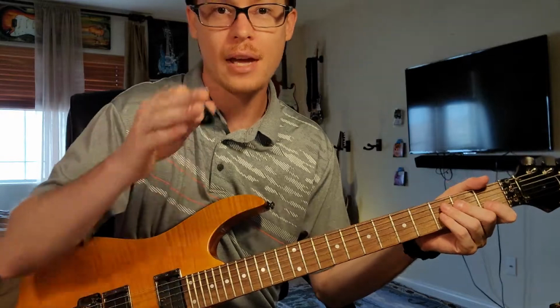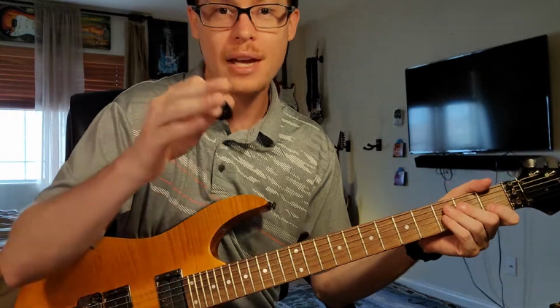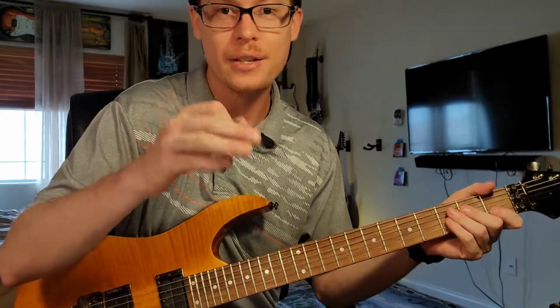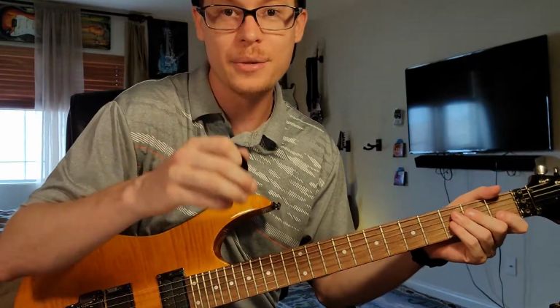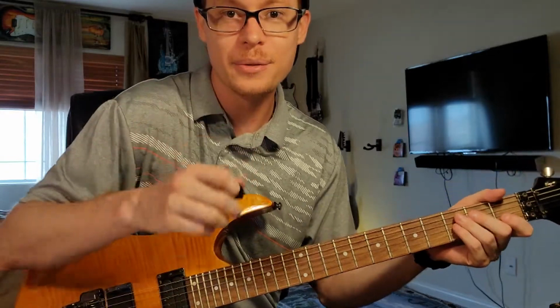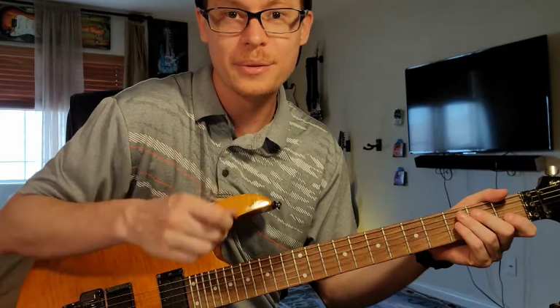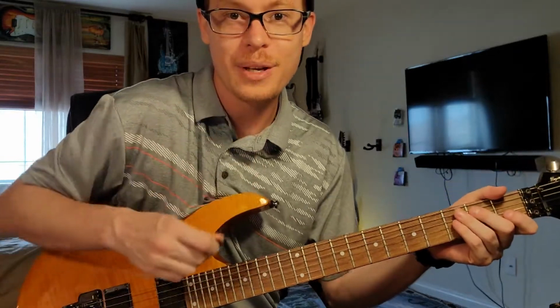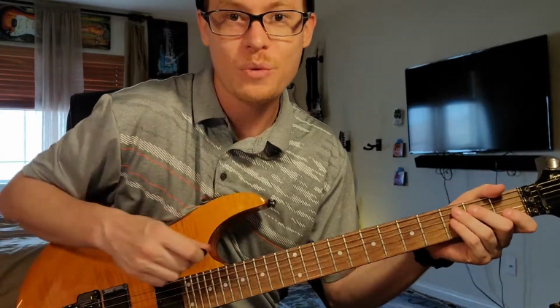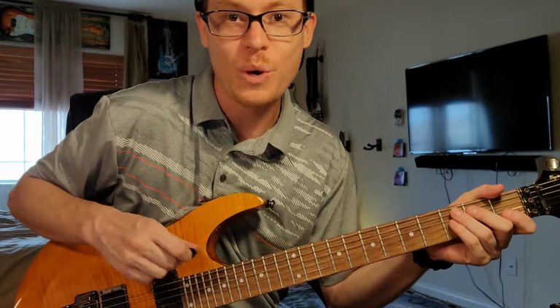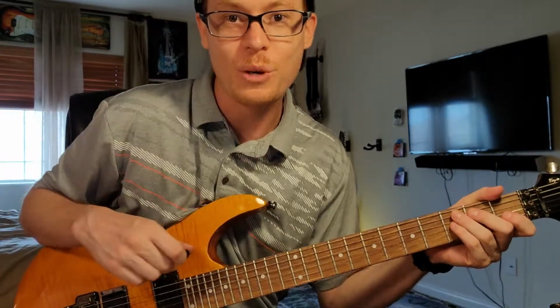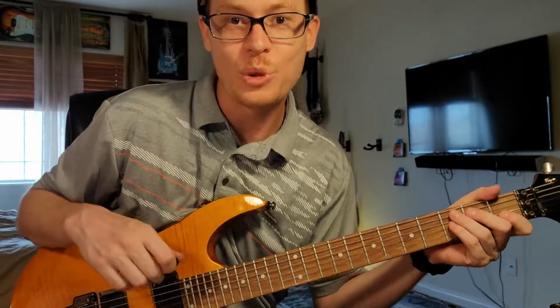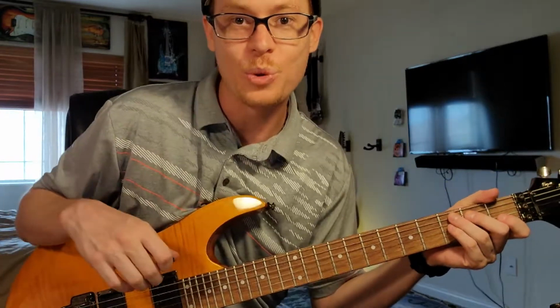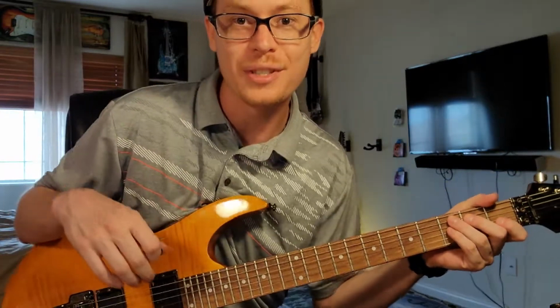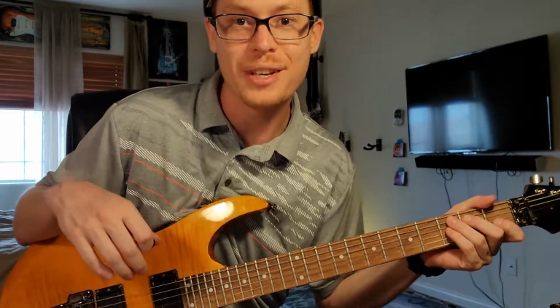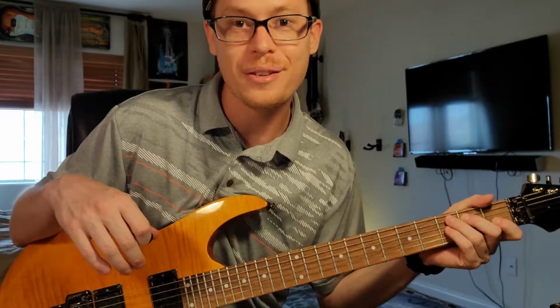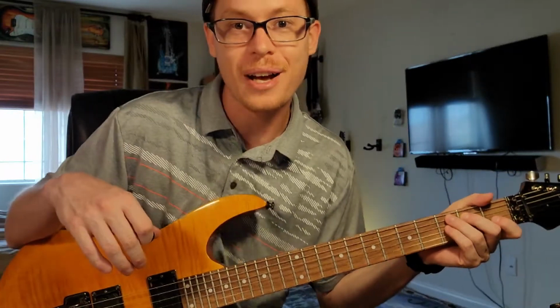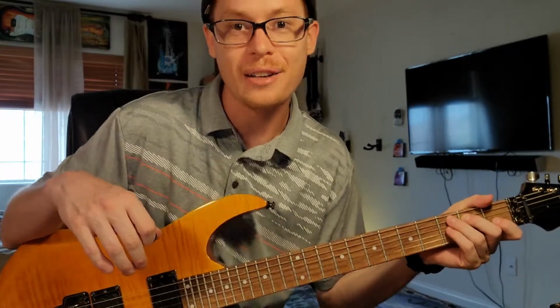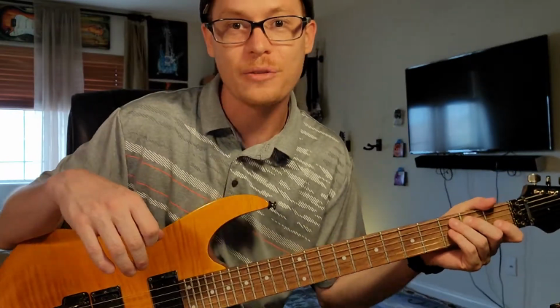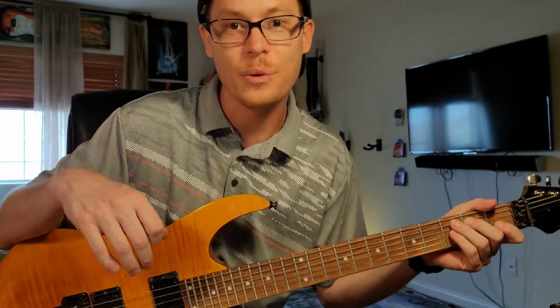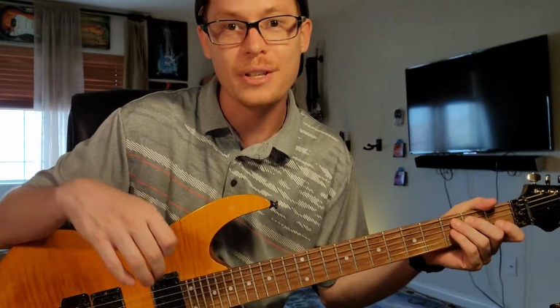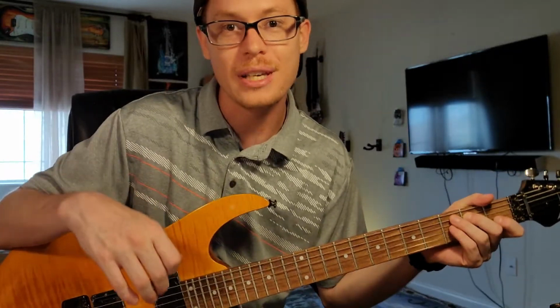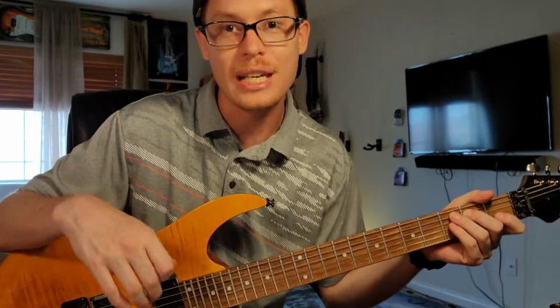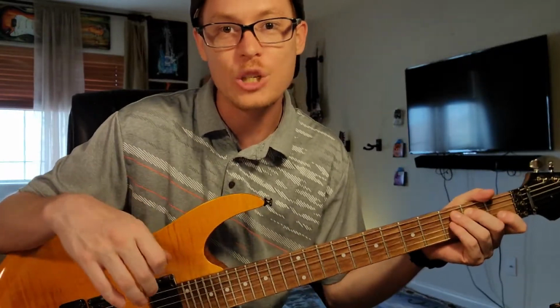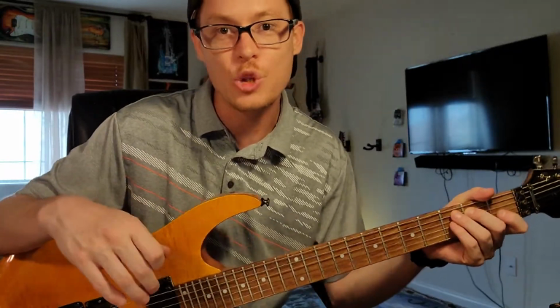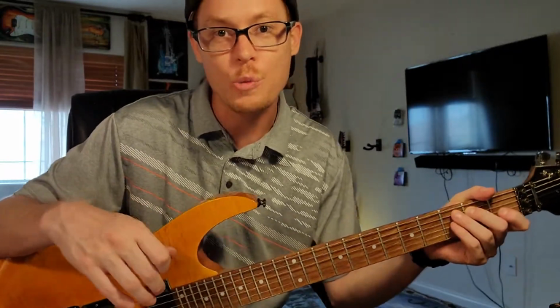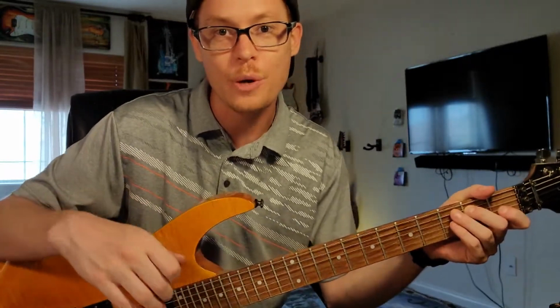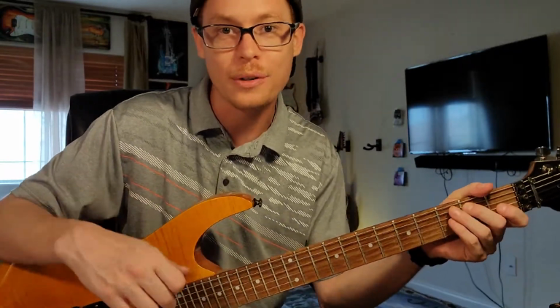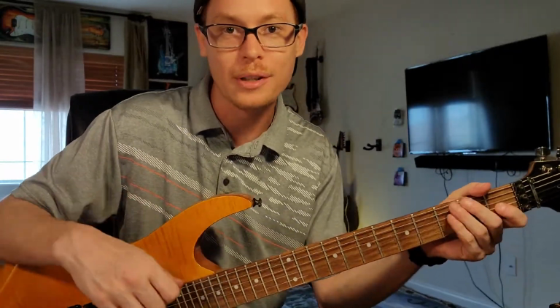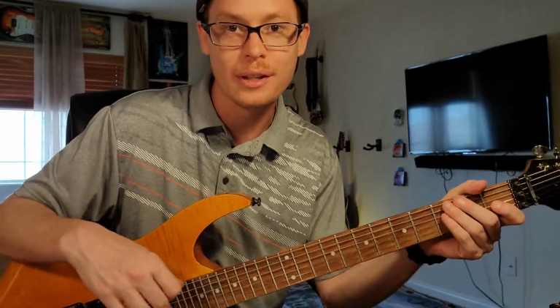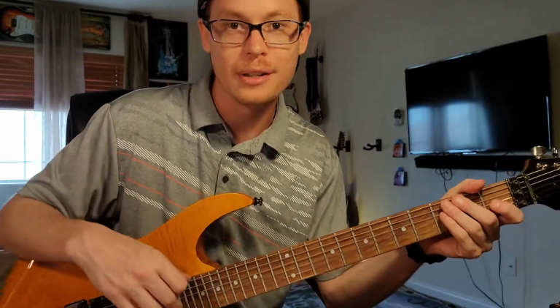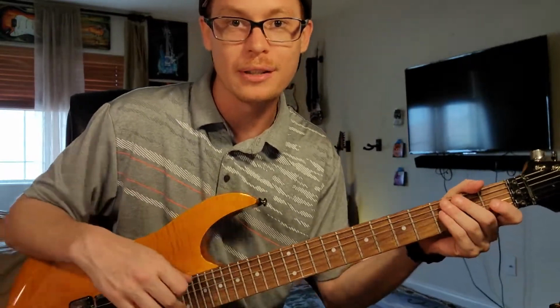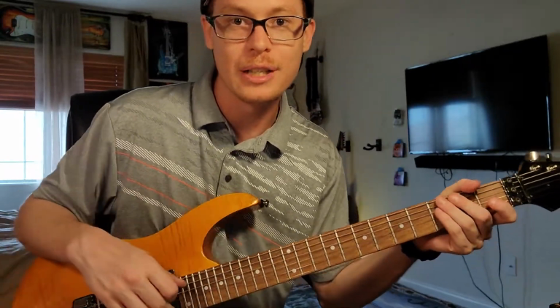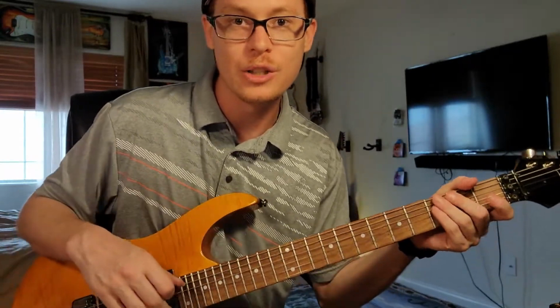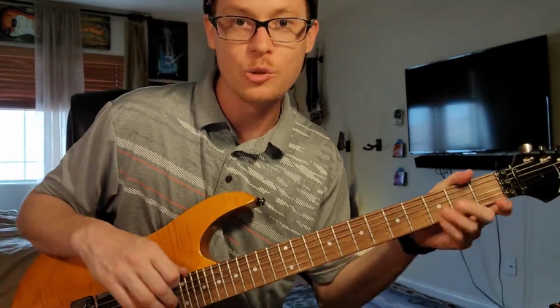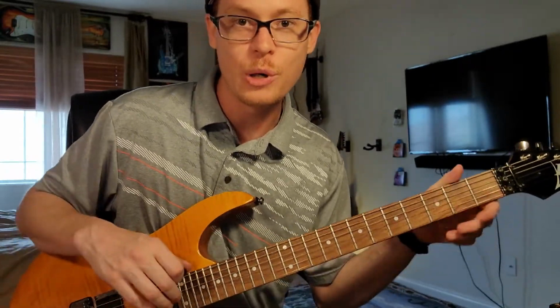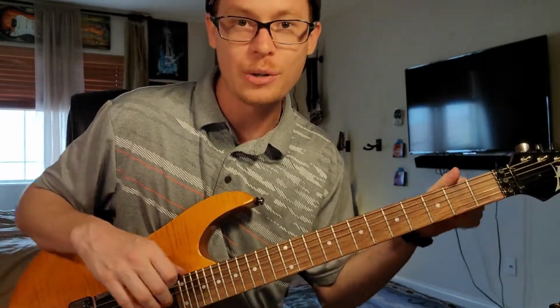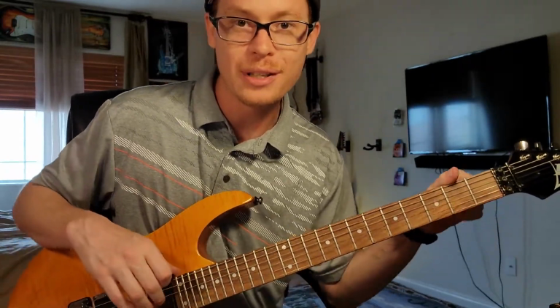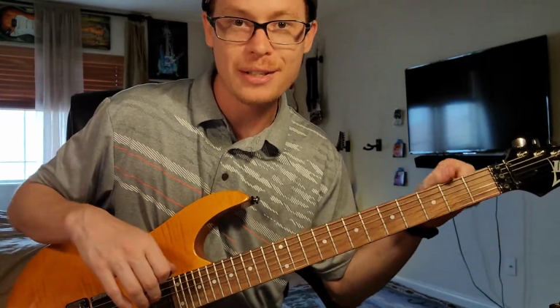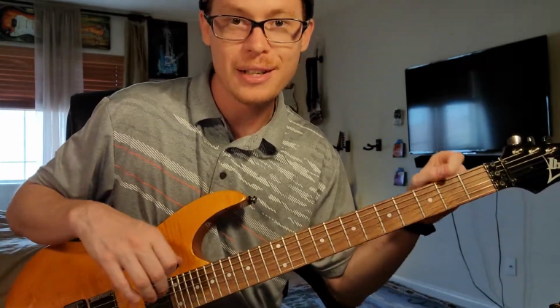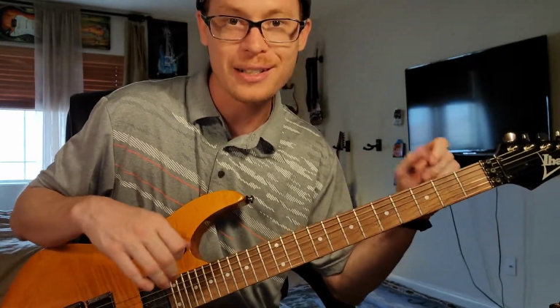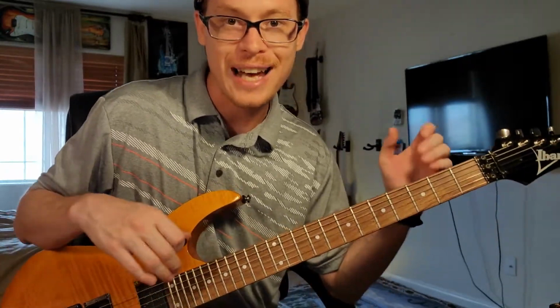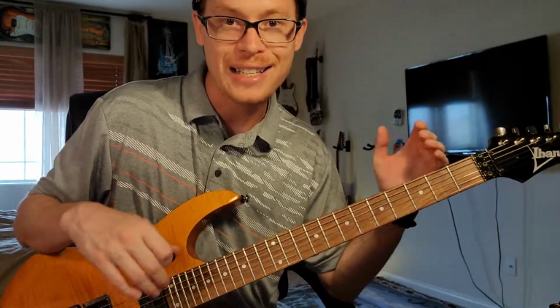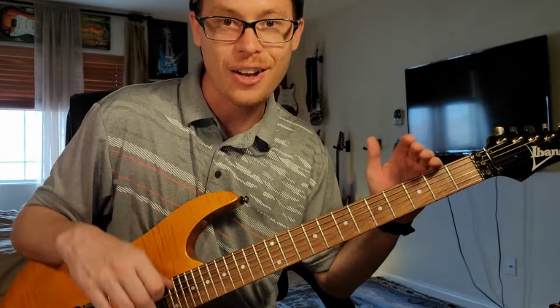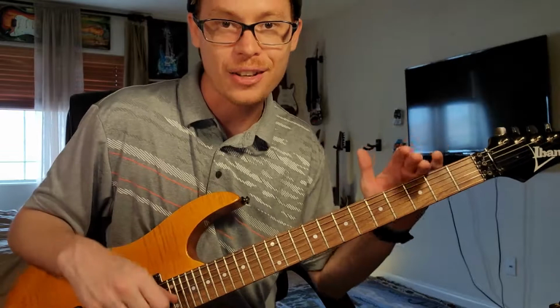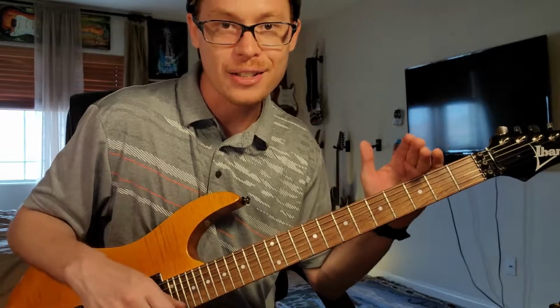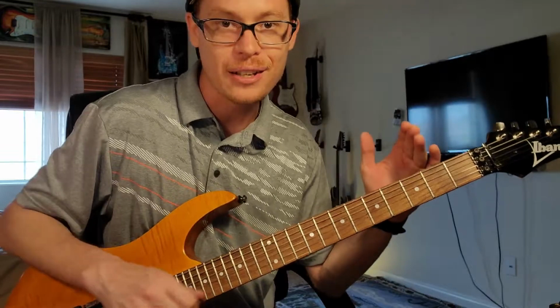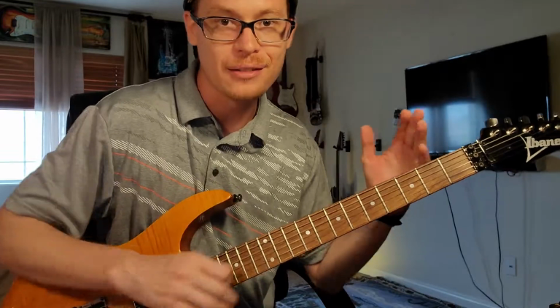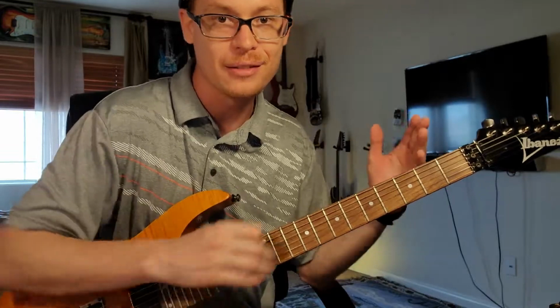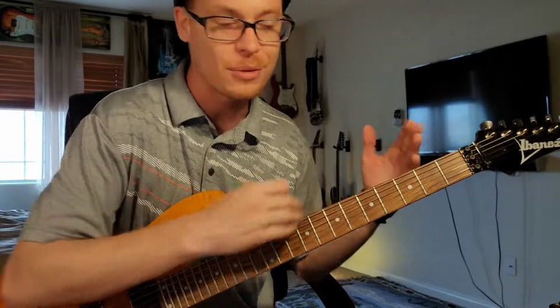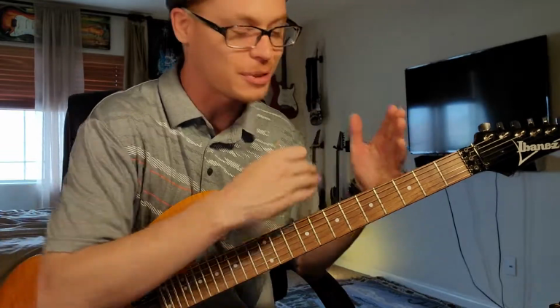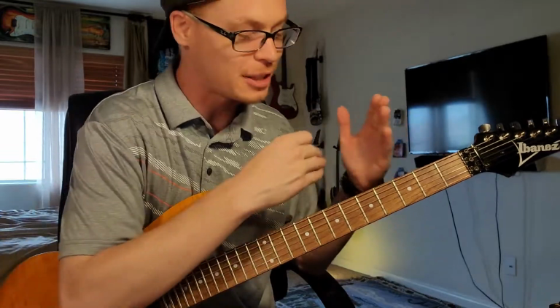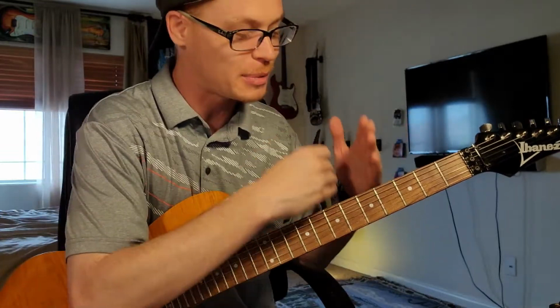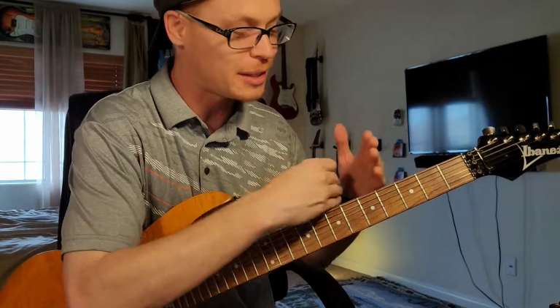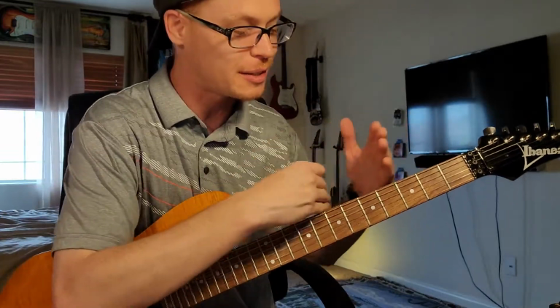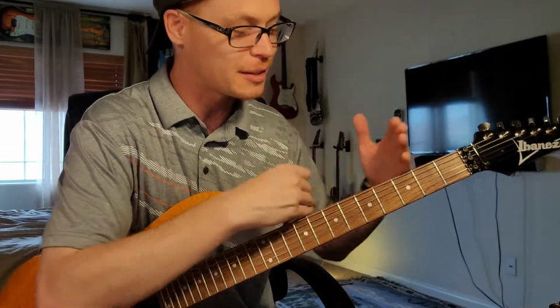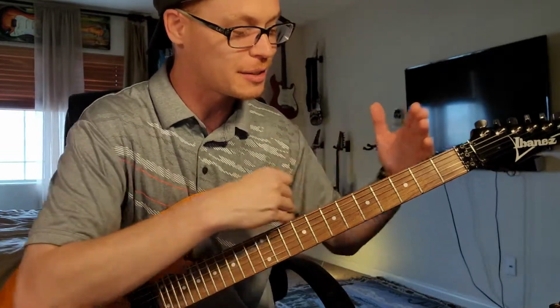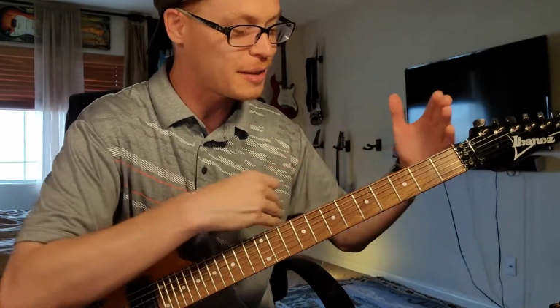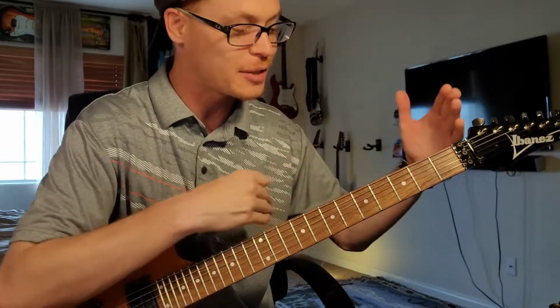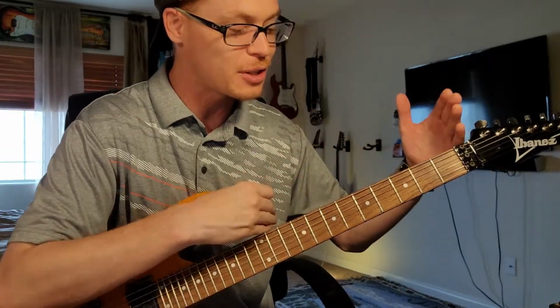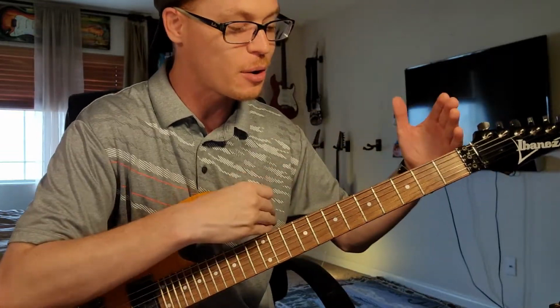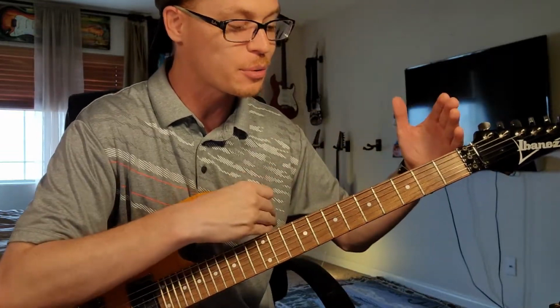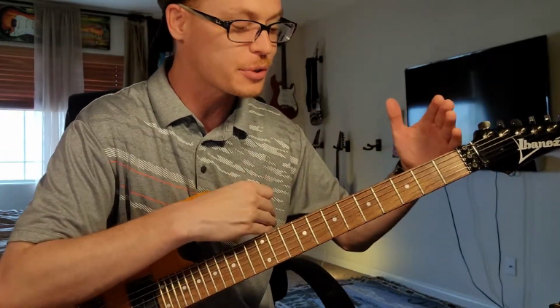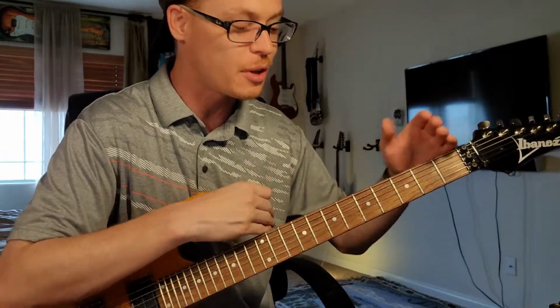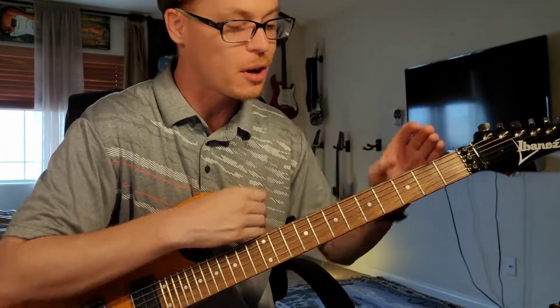Hey, and welcome to a scale guide for the Hindu mode. The Hindu mode is a diatonic scale, so it's going to be seven tones long.